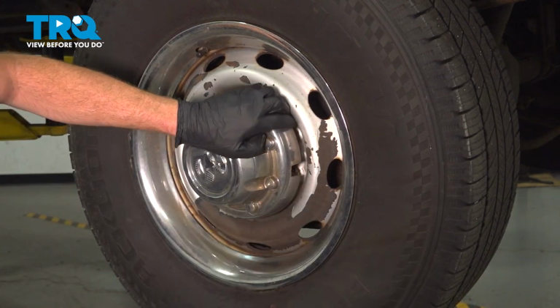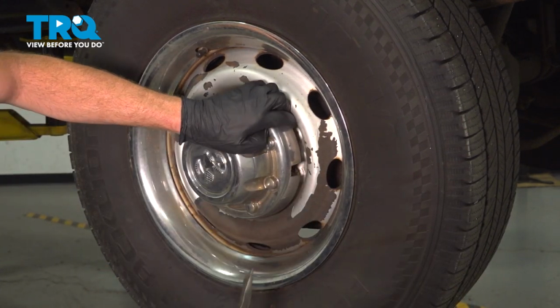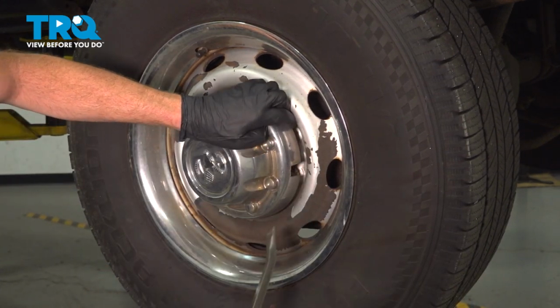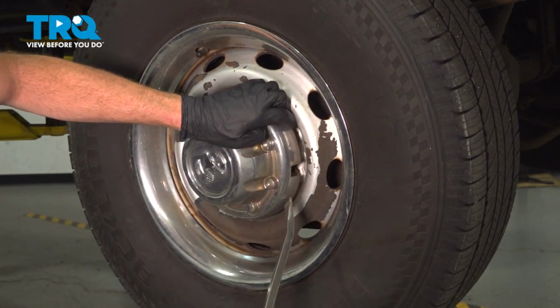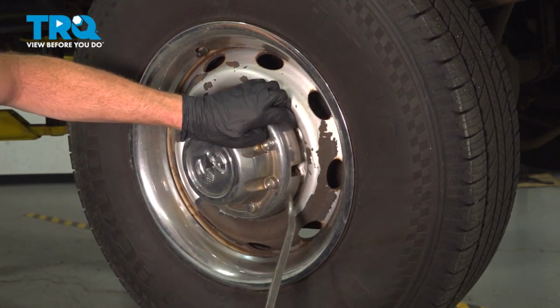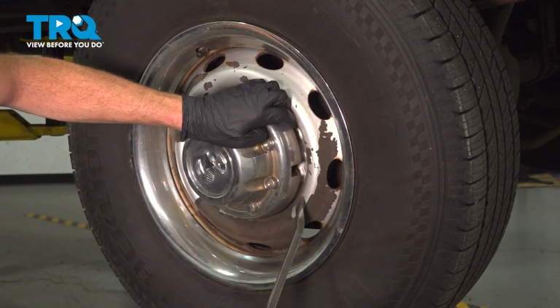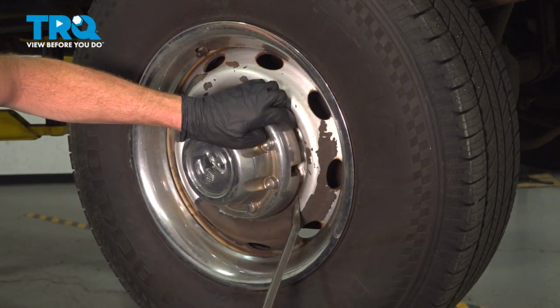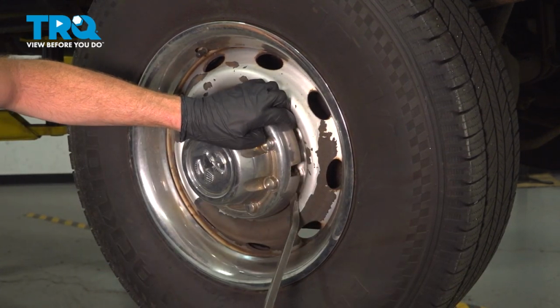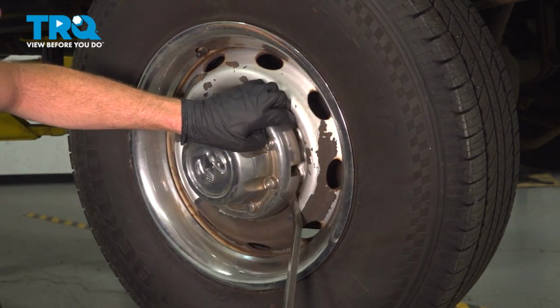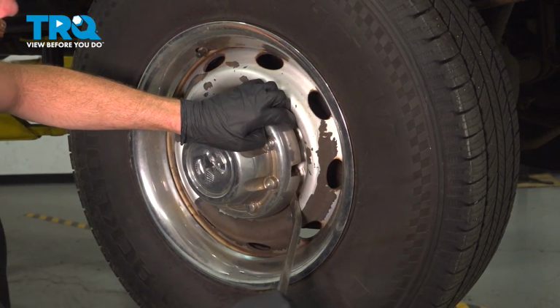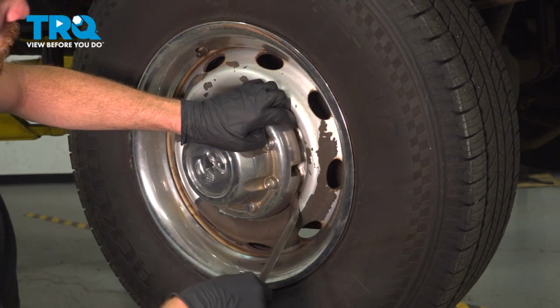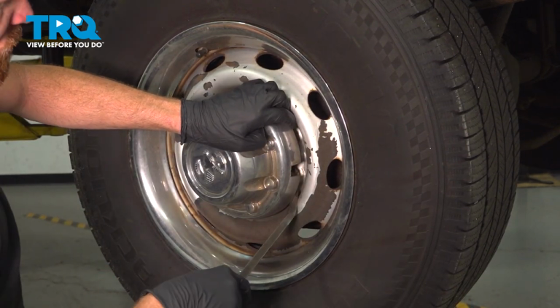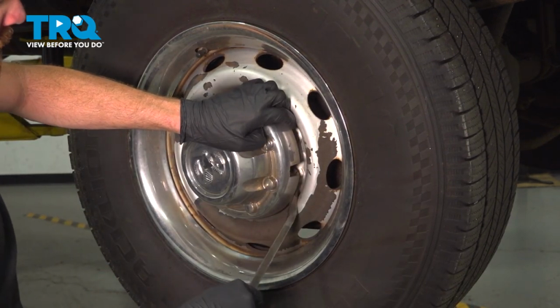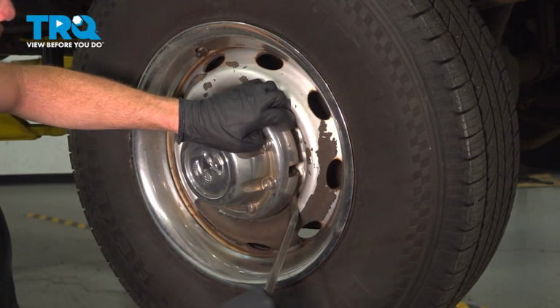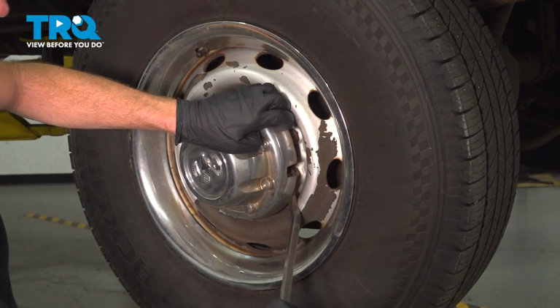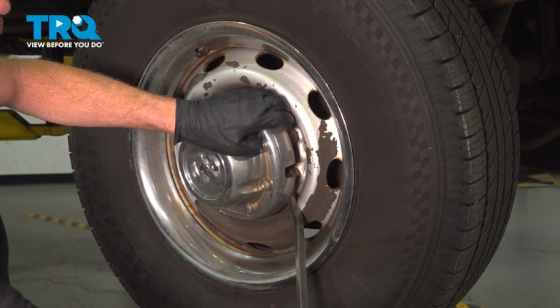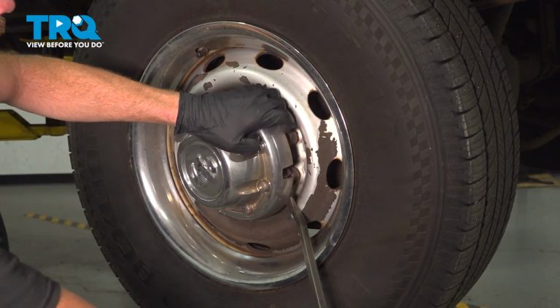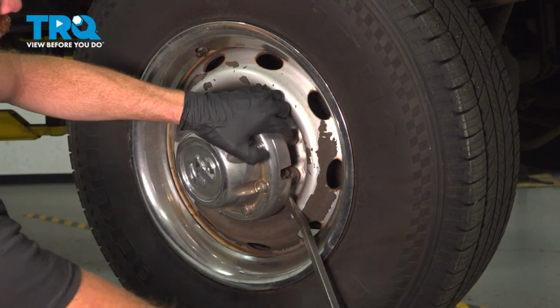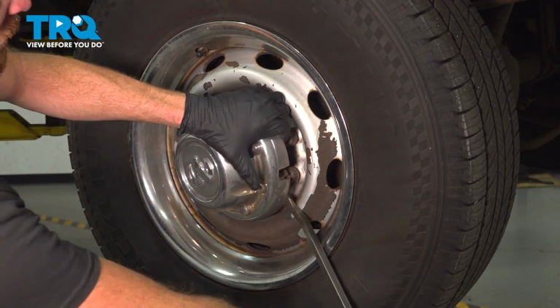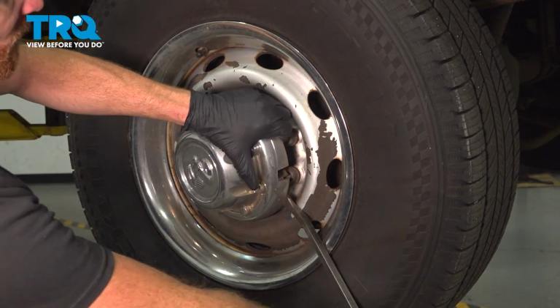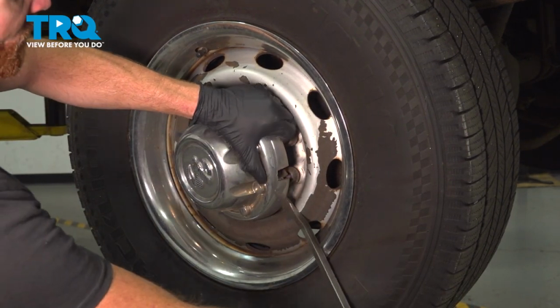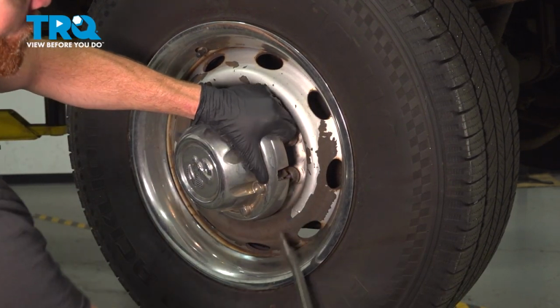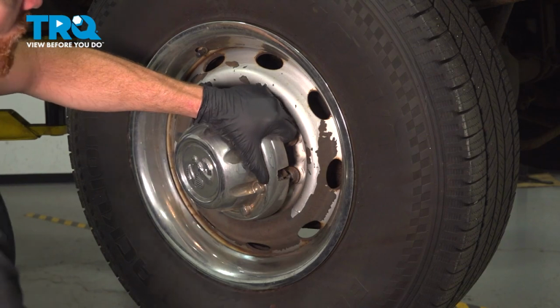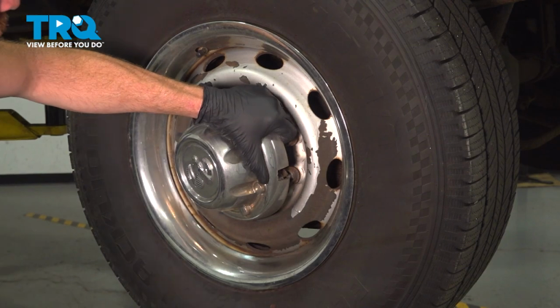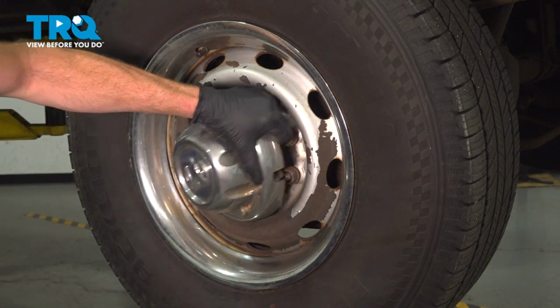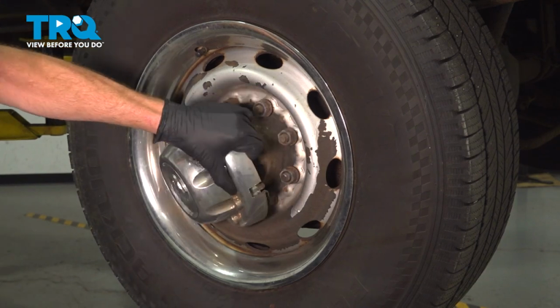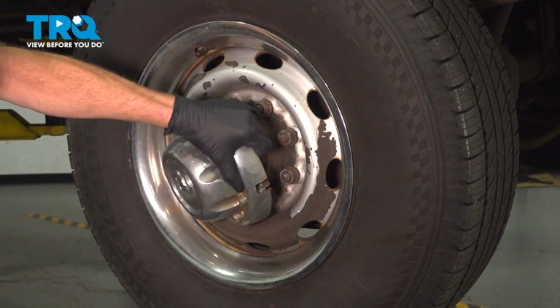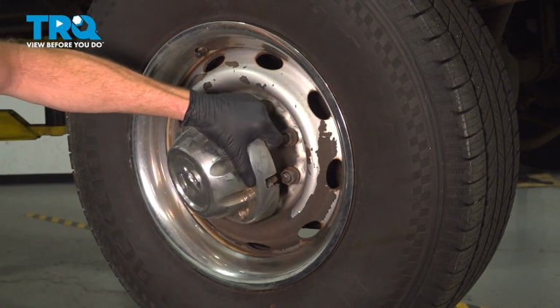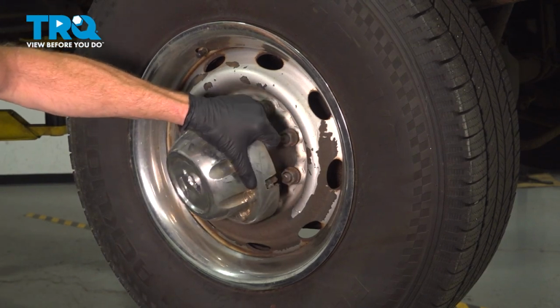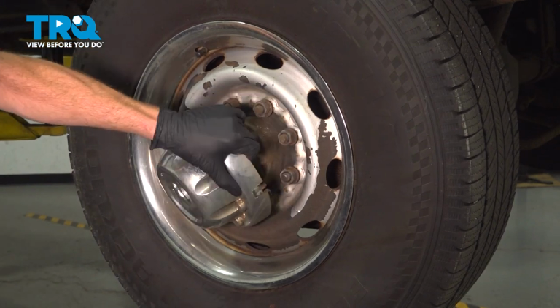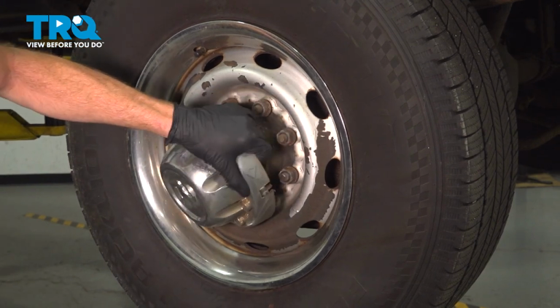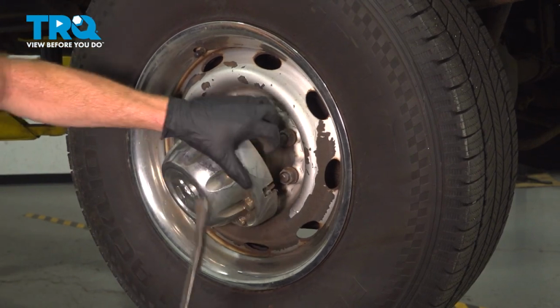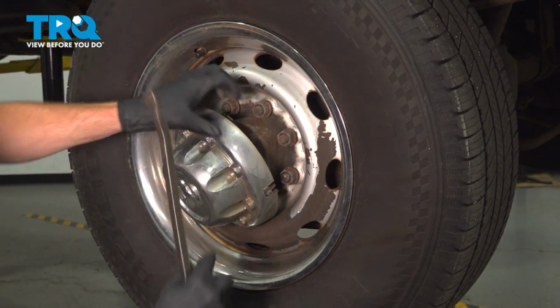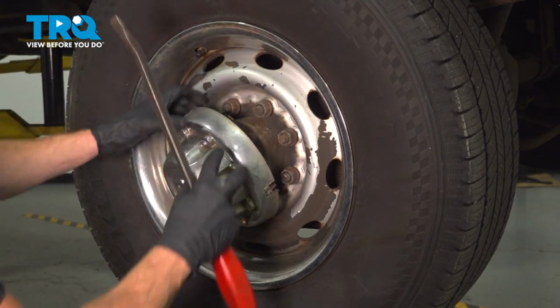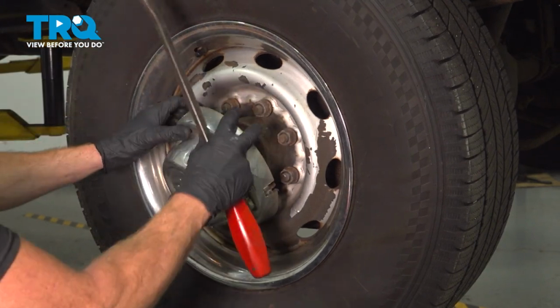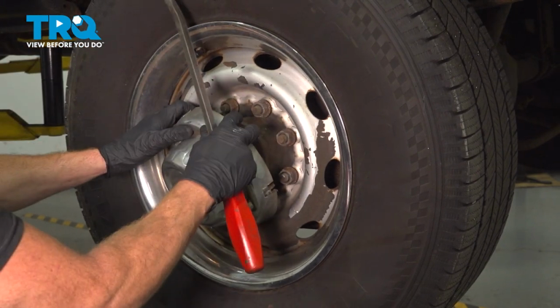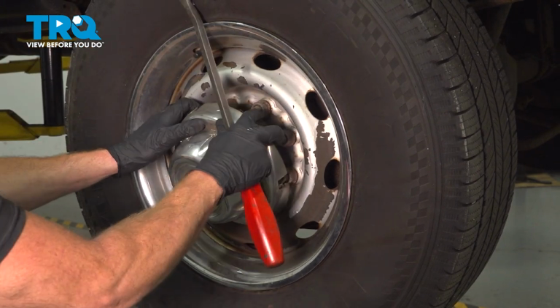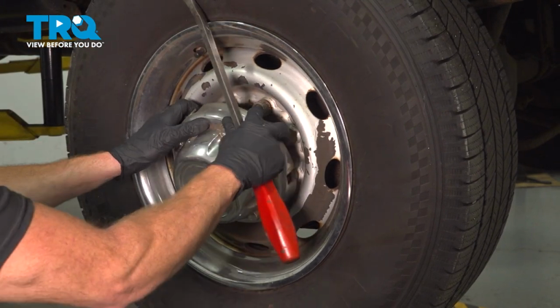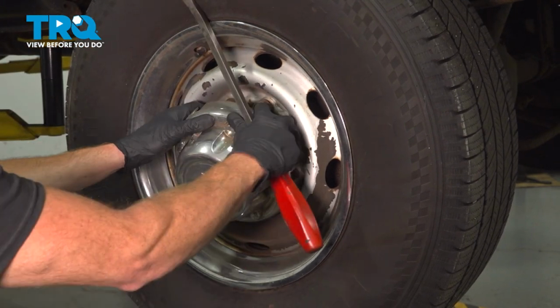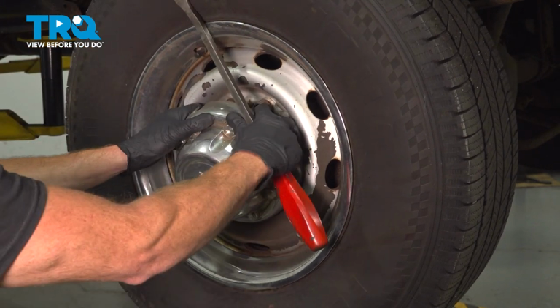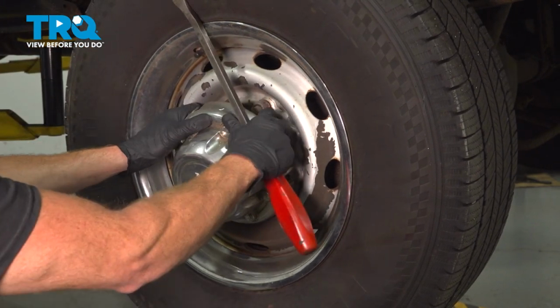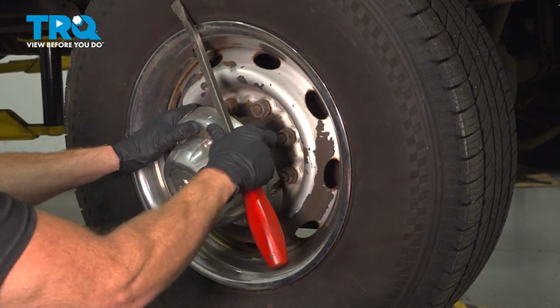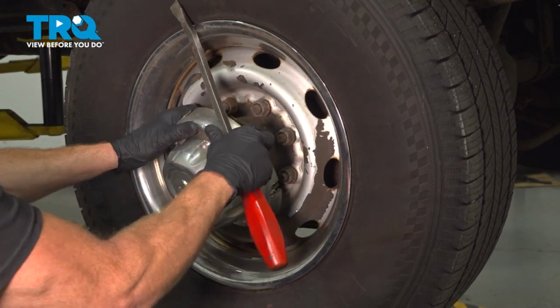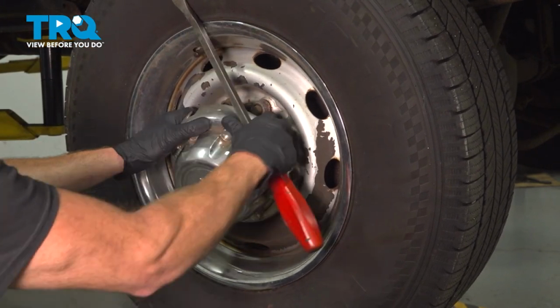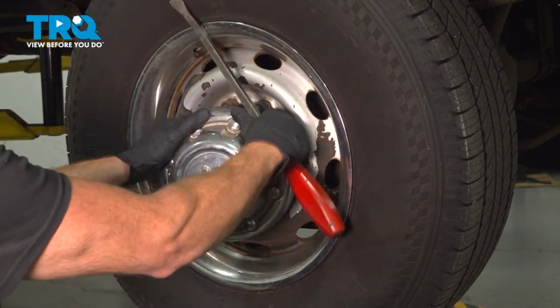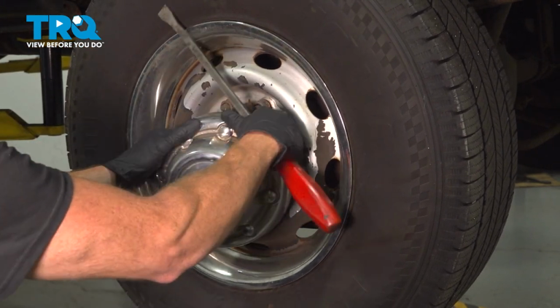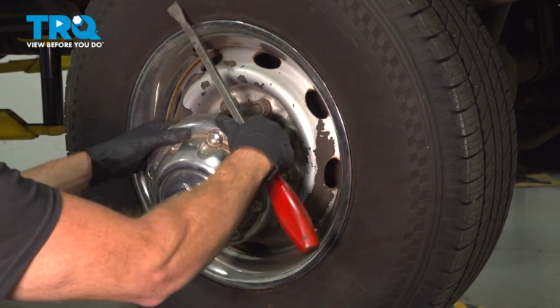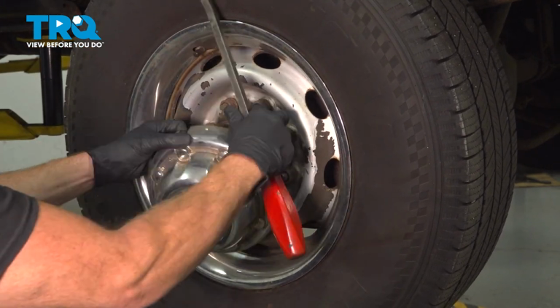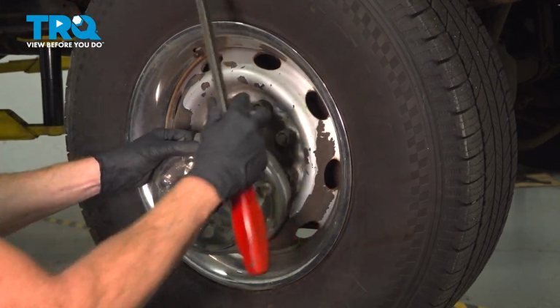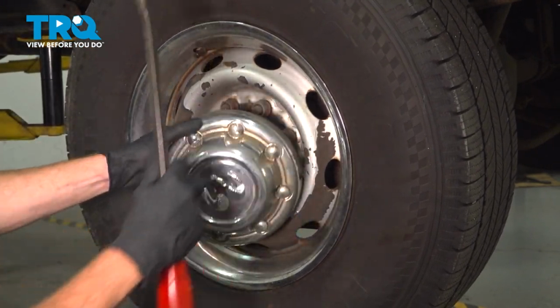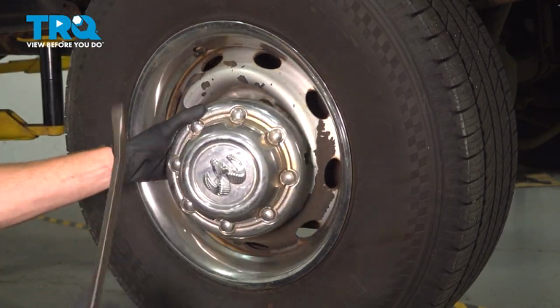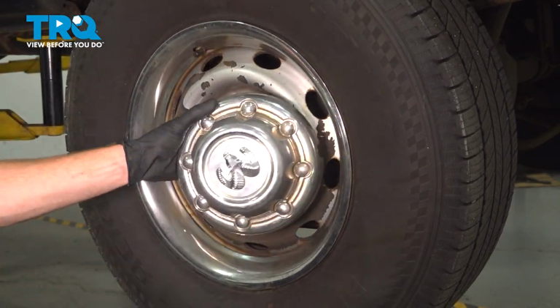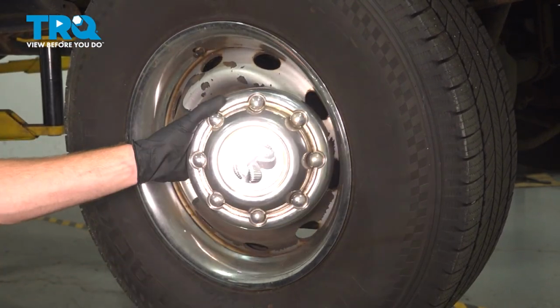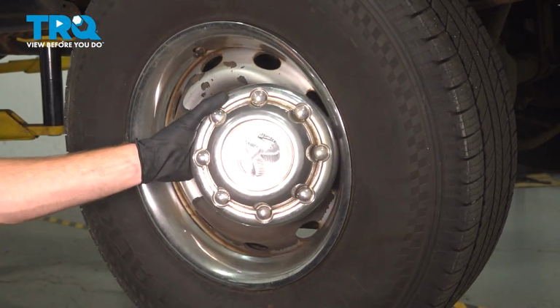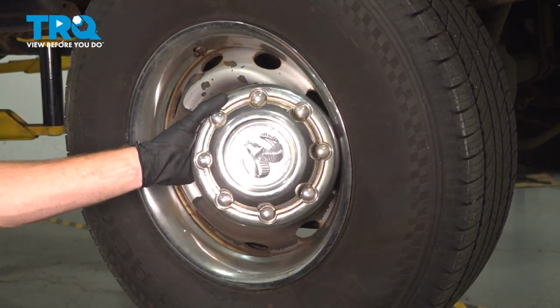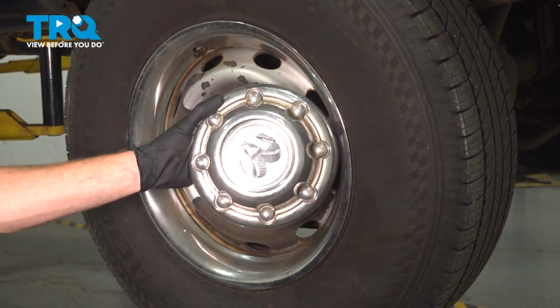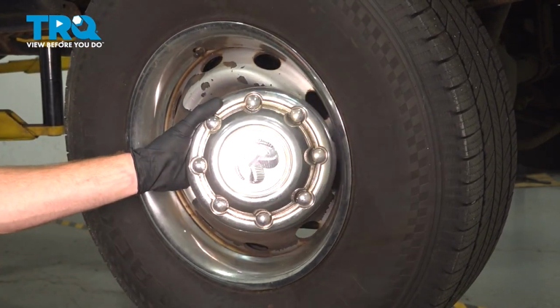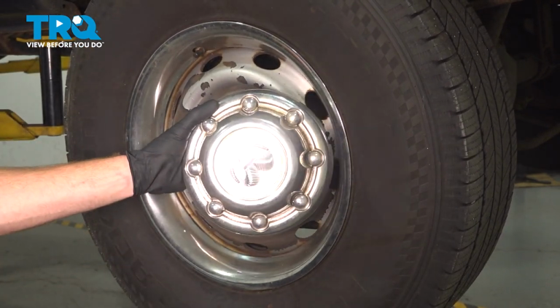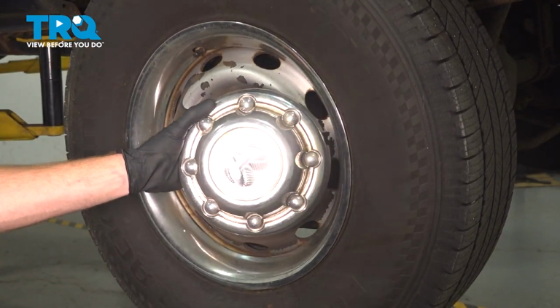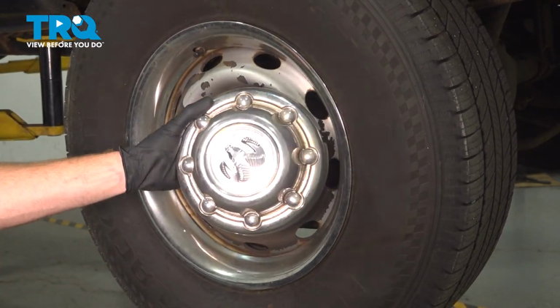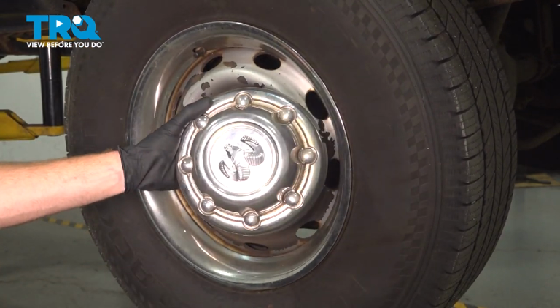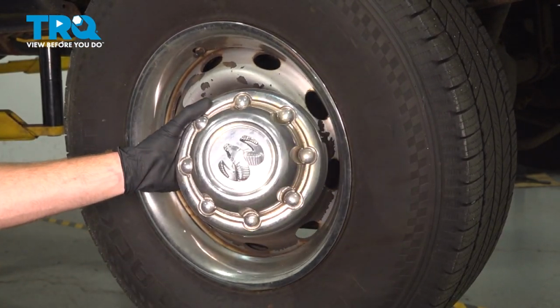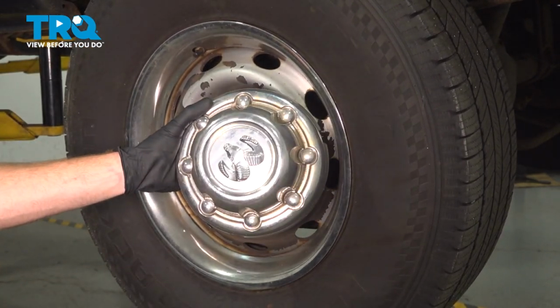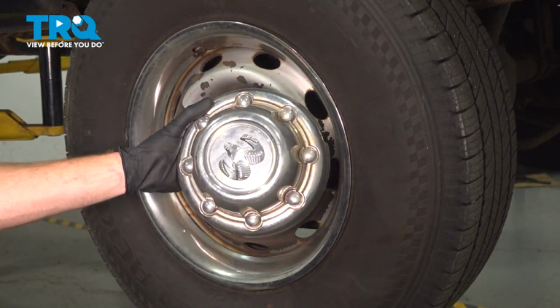Now, with that popped away, we'll just continue pulling it off of the wheel. And there it is, friends.